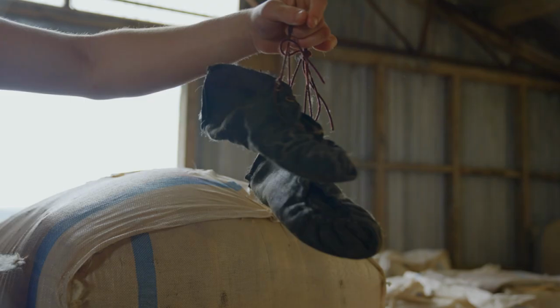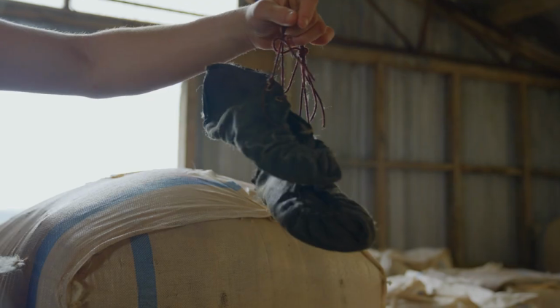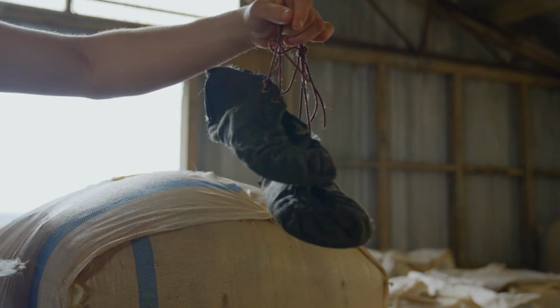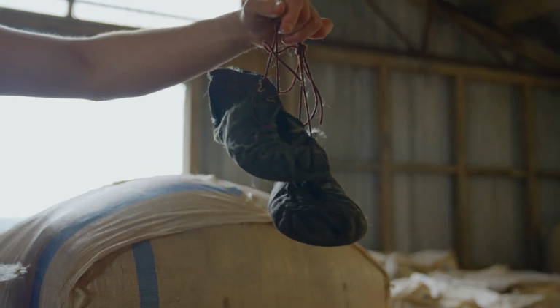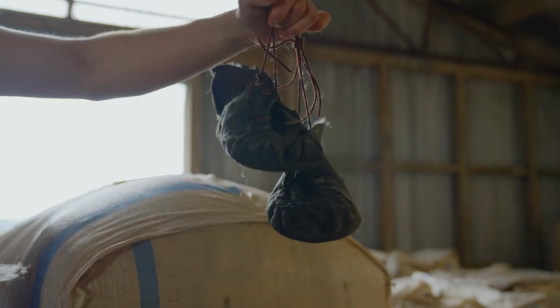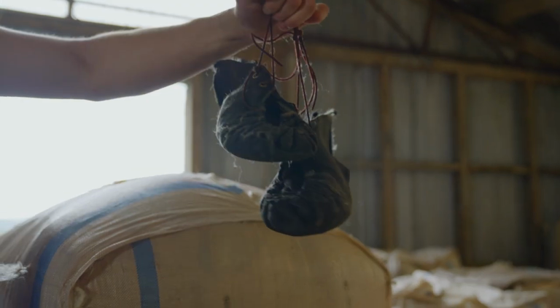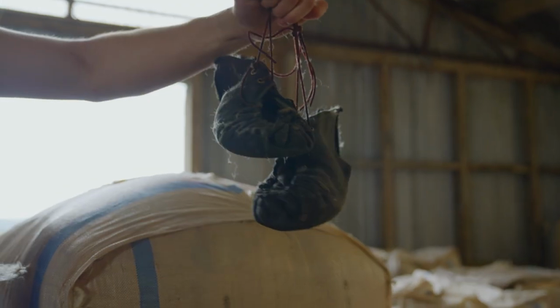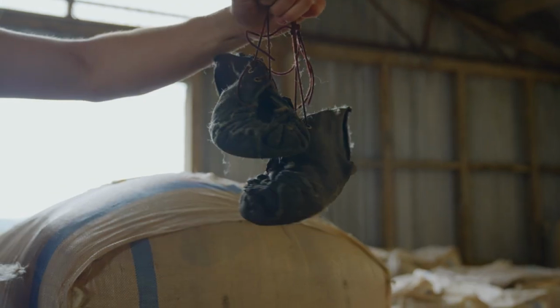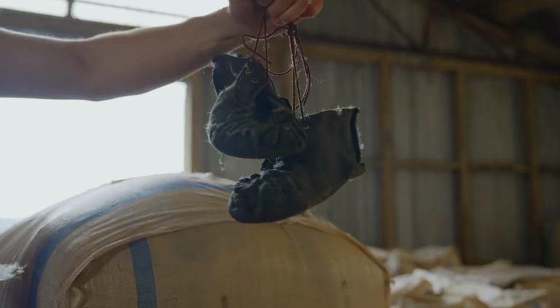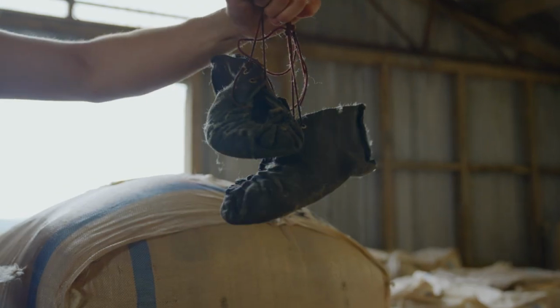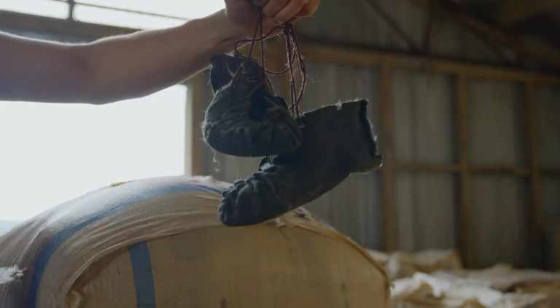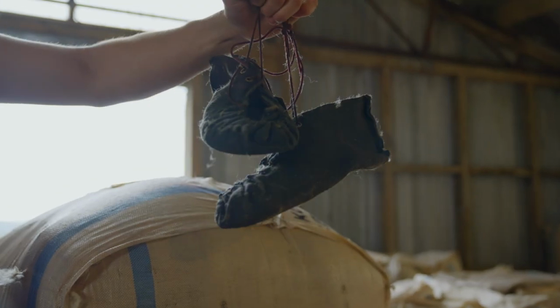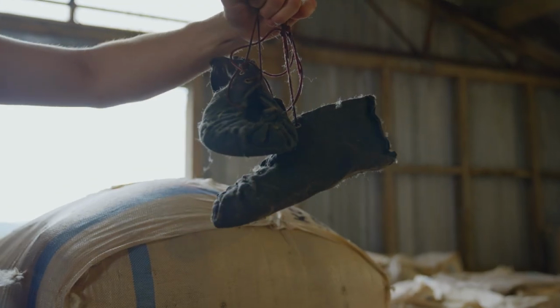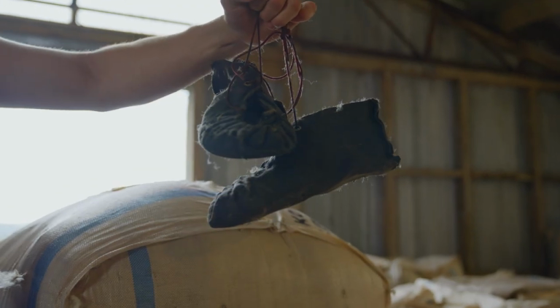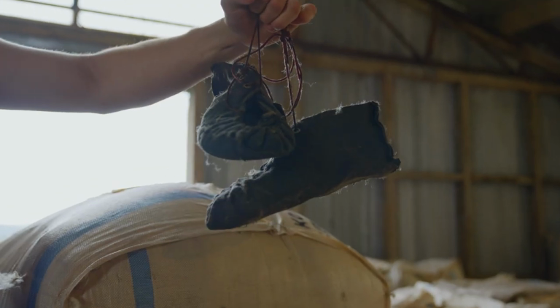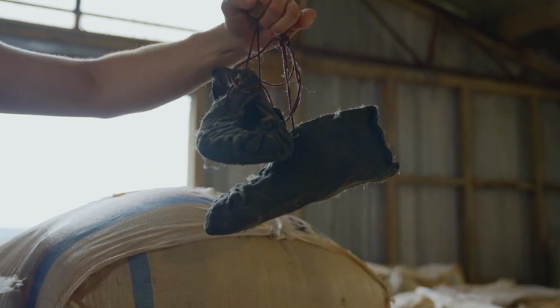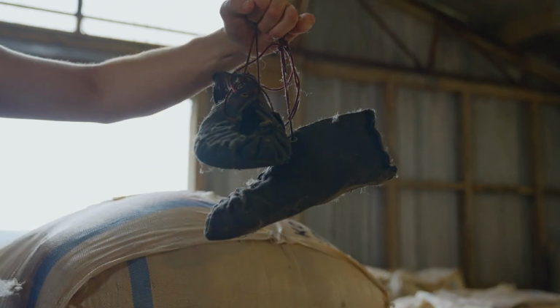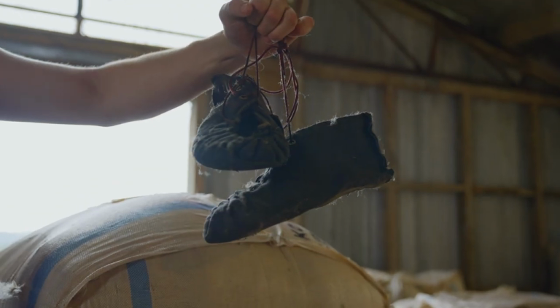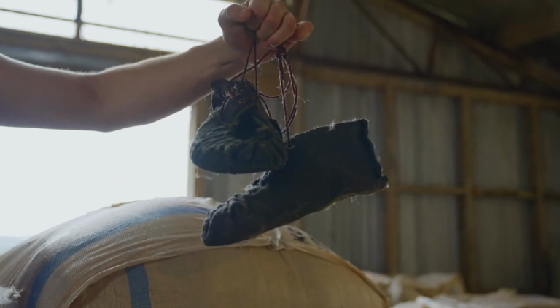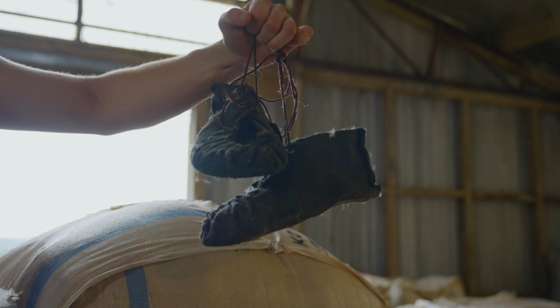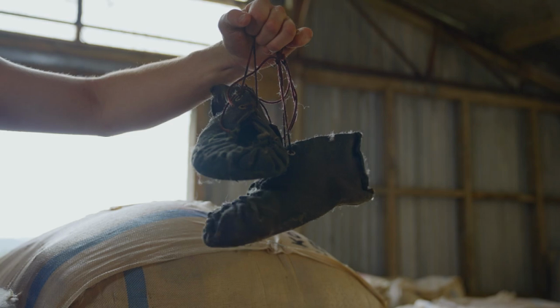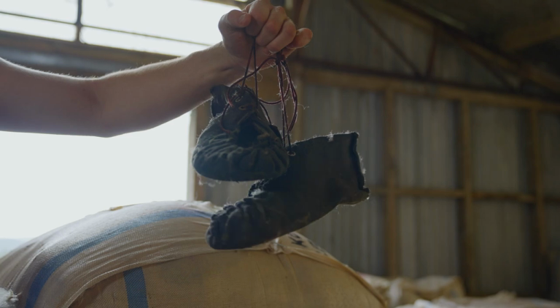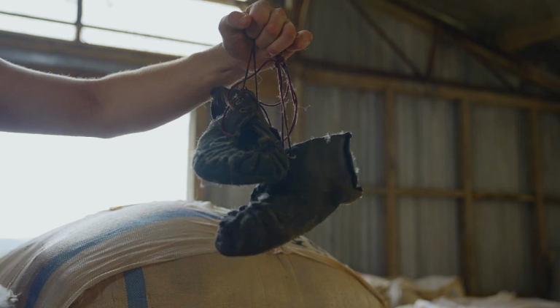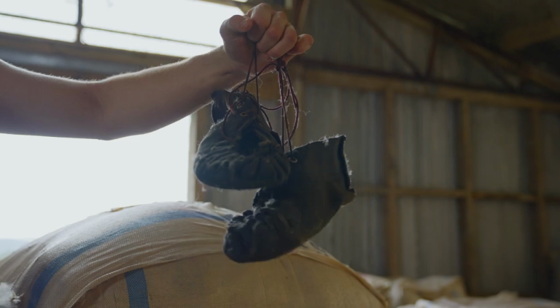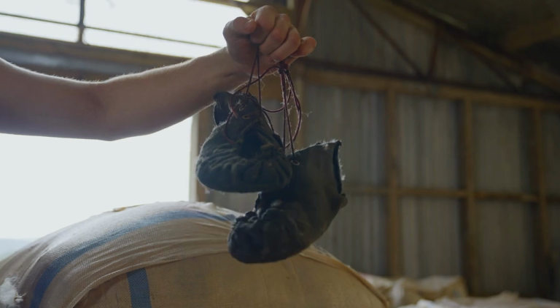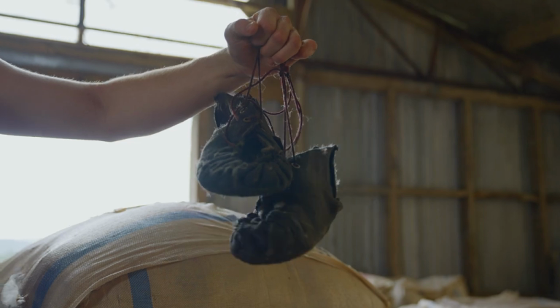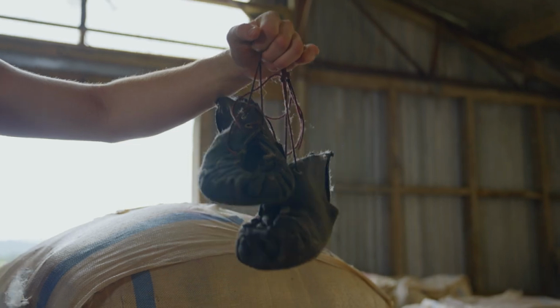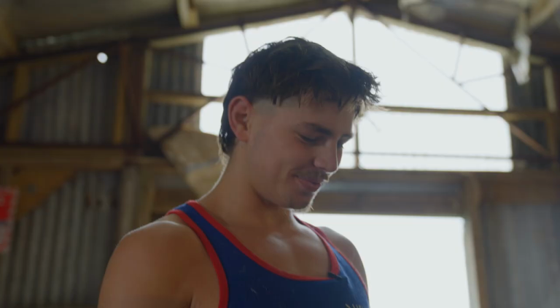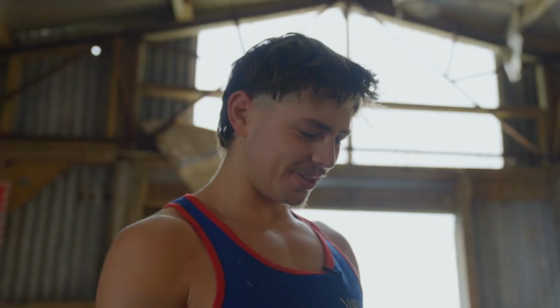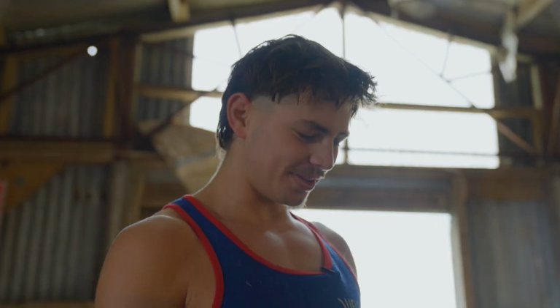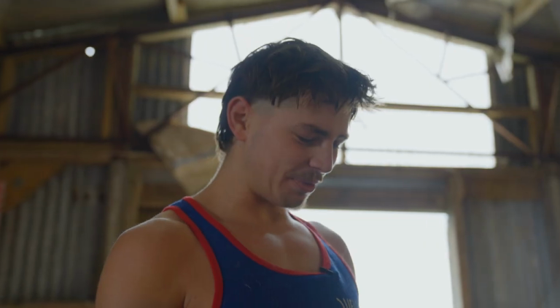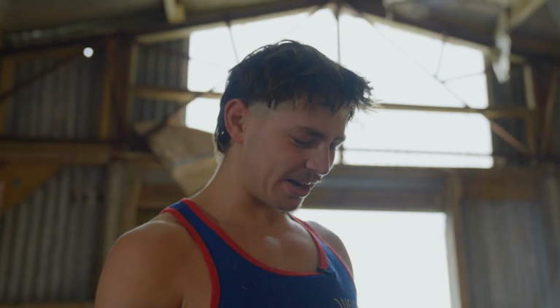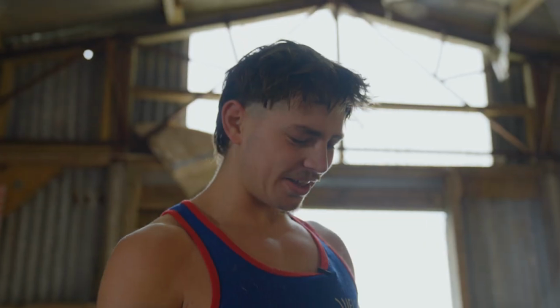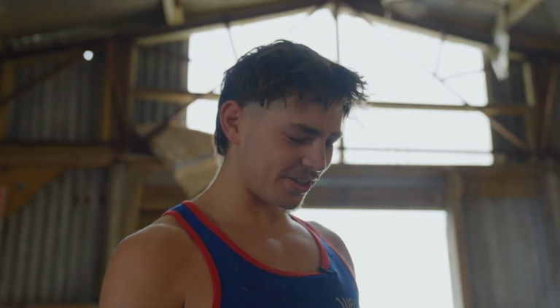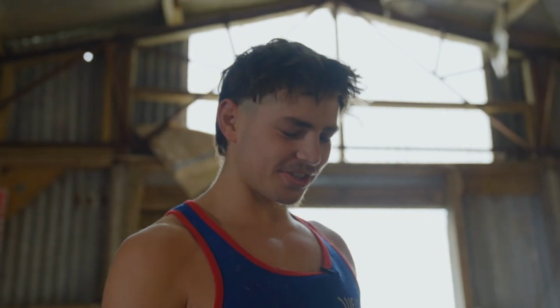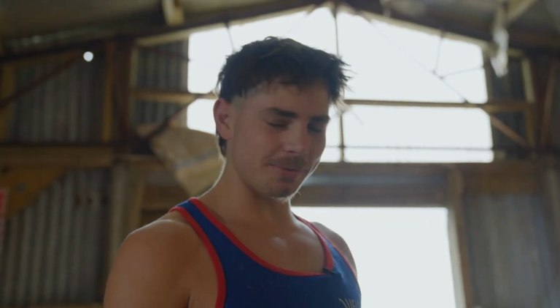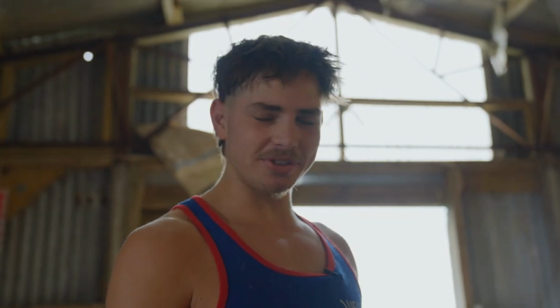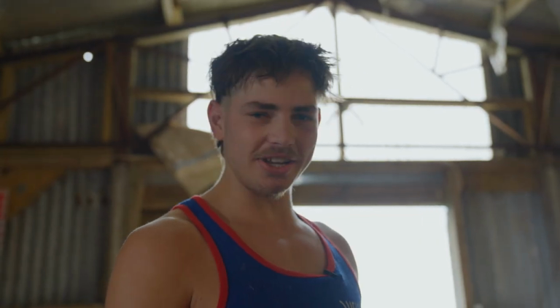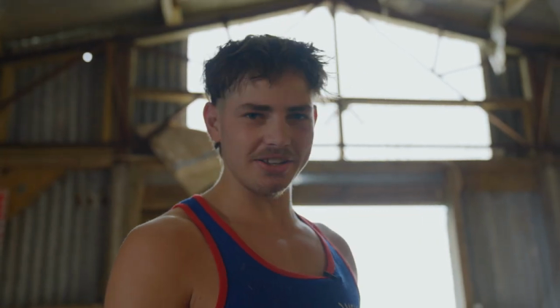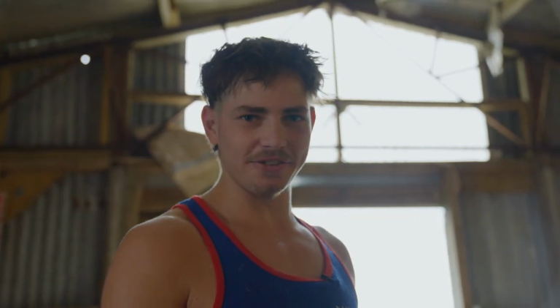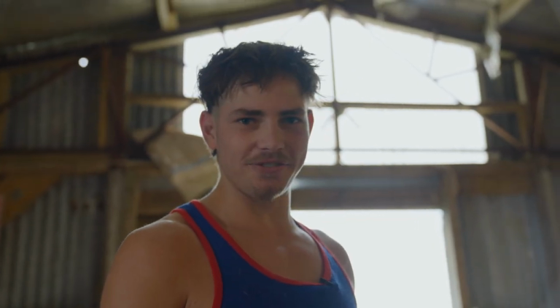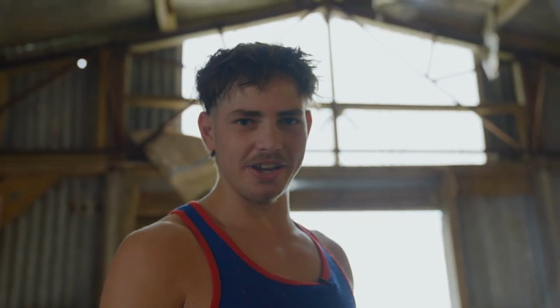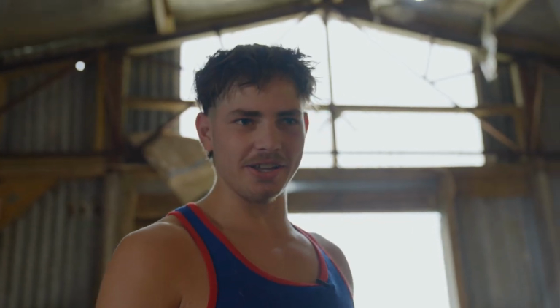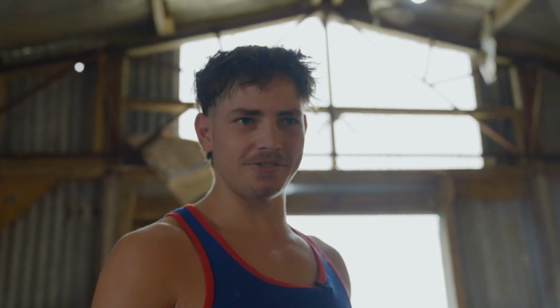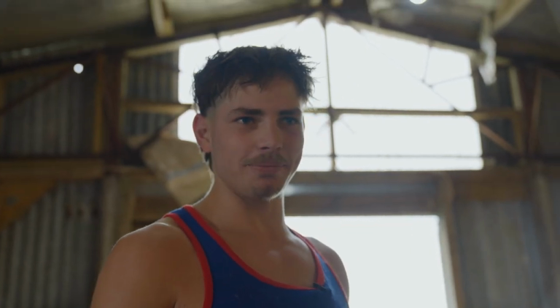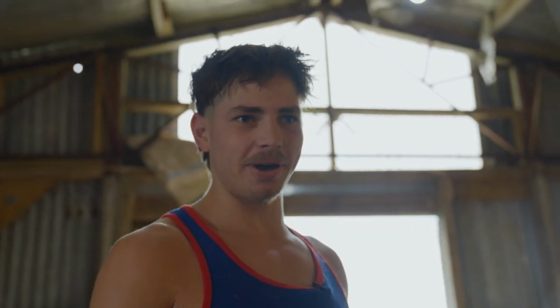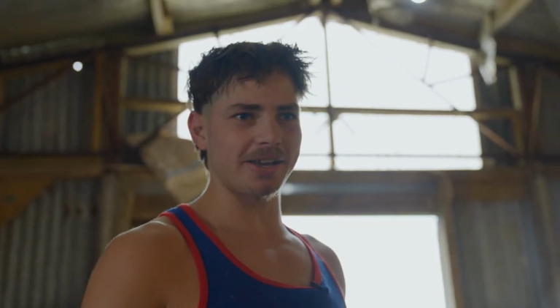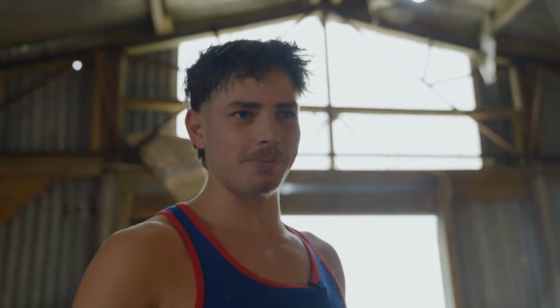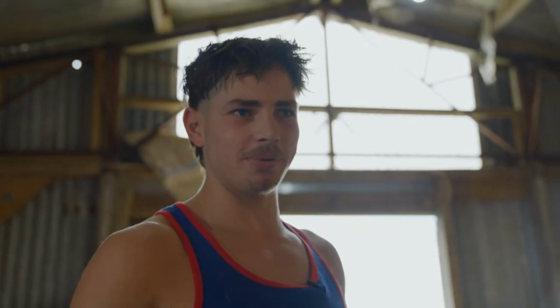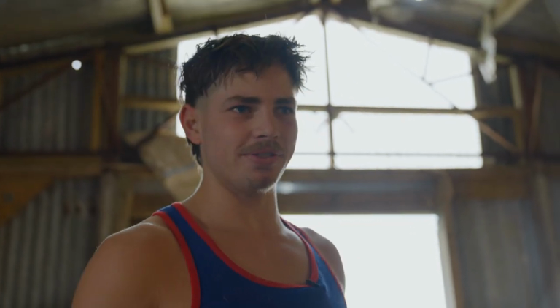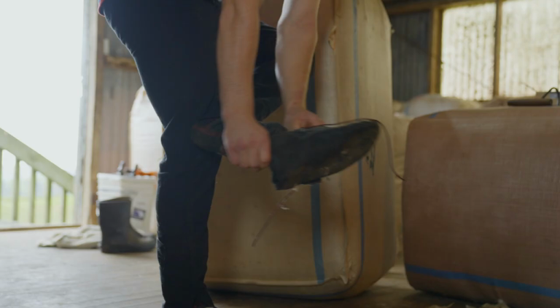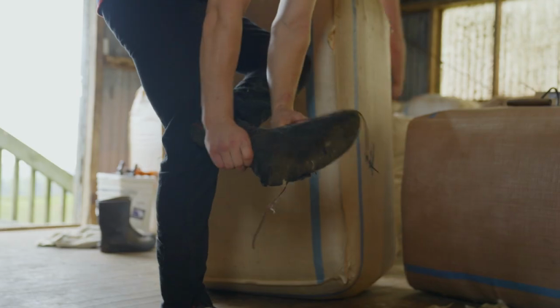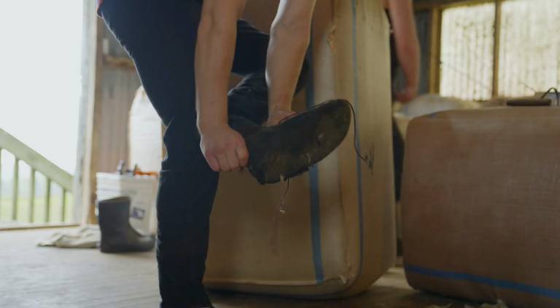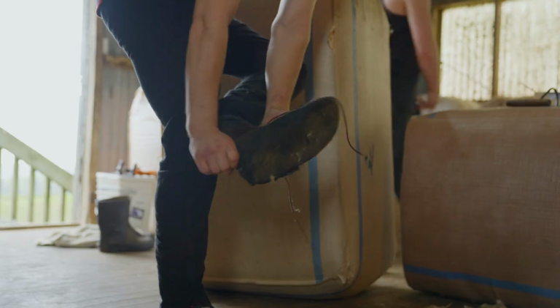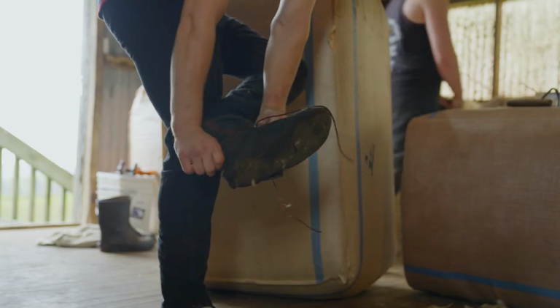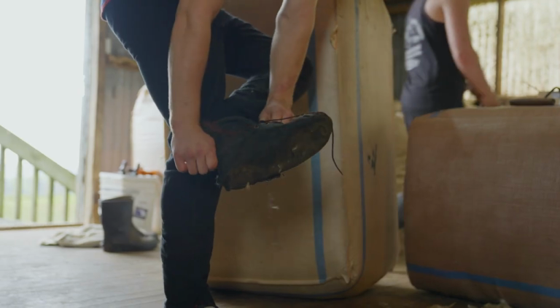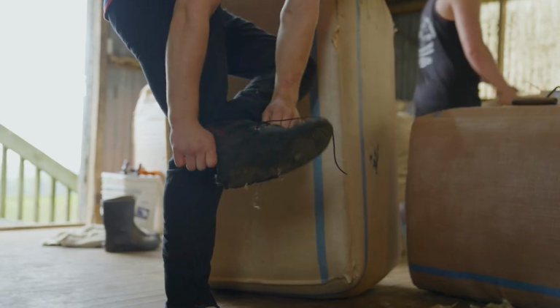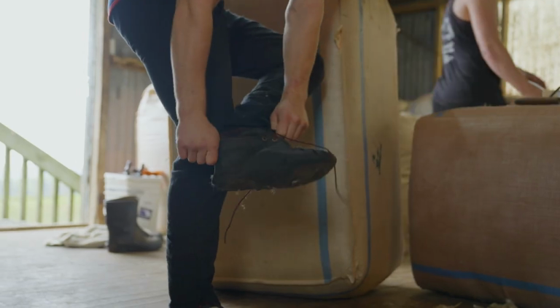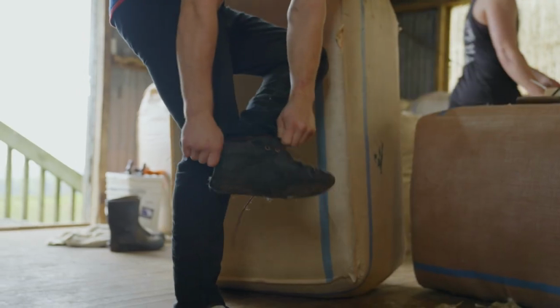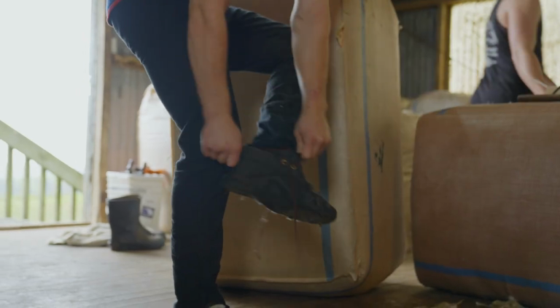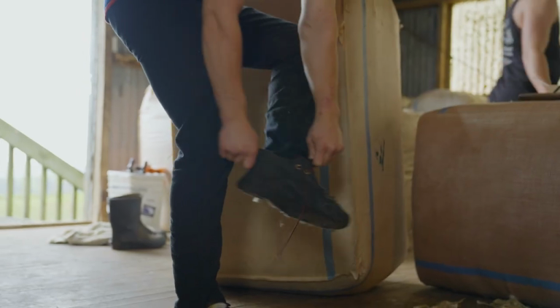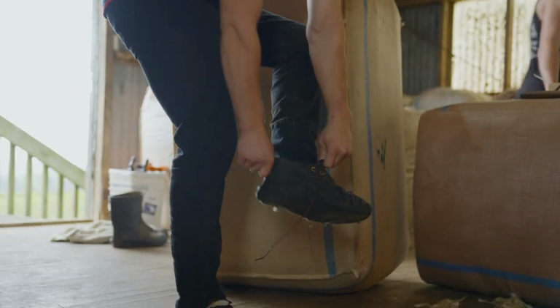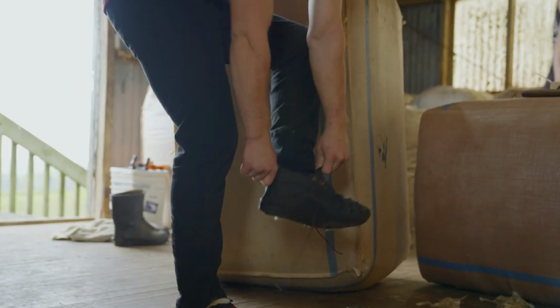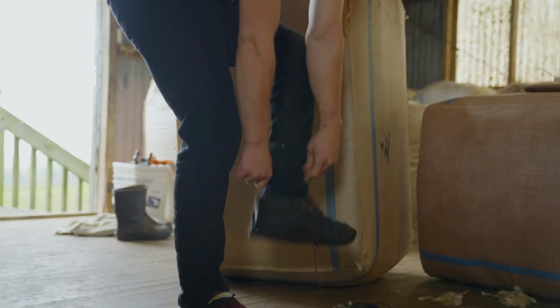These are my moccasins, or shearing shoes. They're a bit of leather so they protect your feet if you muck up and the handpiece goes towards your foot.